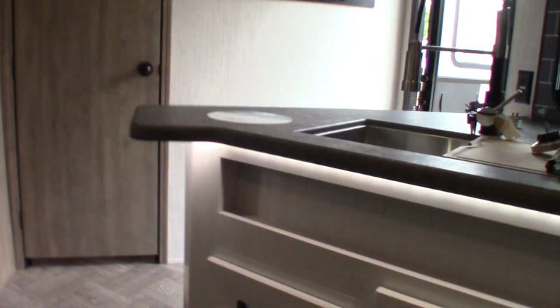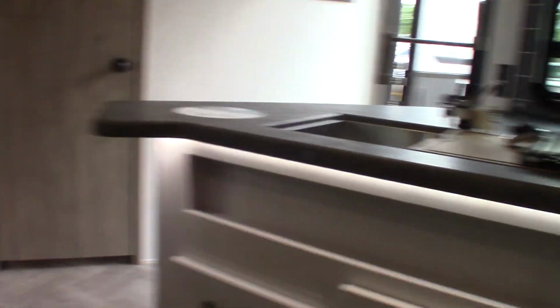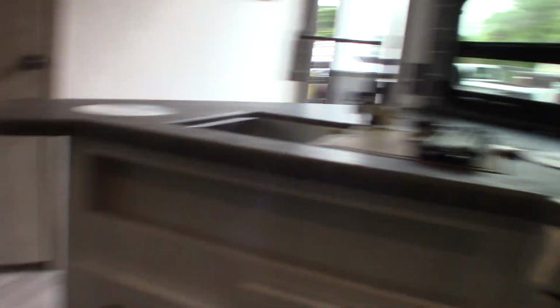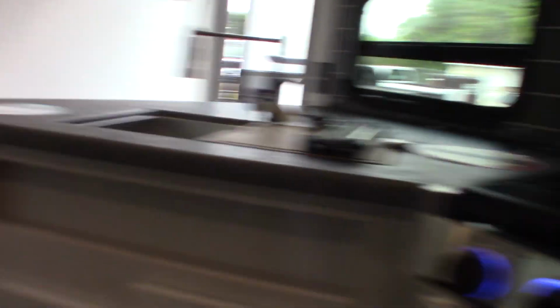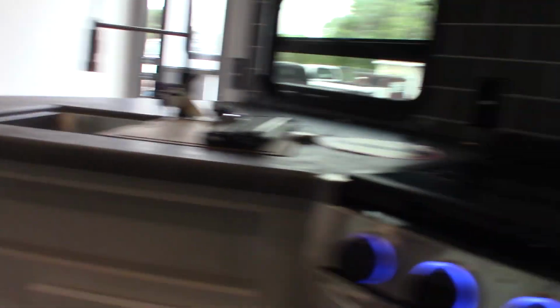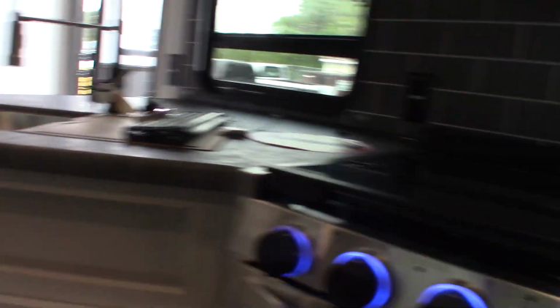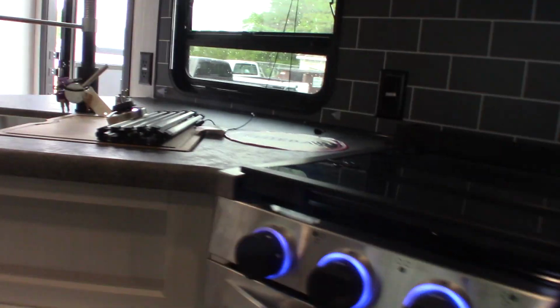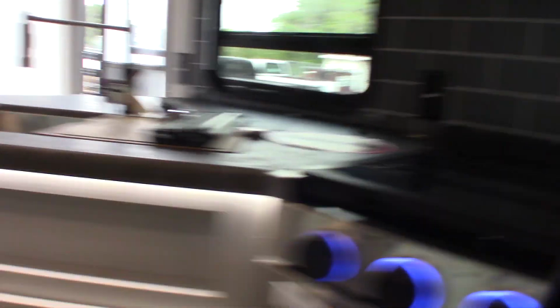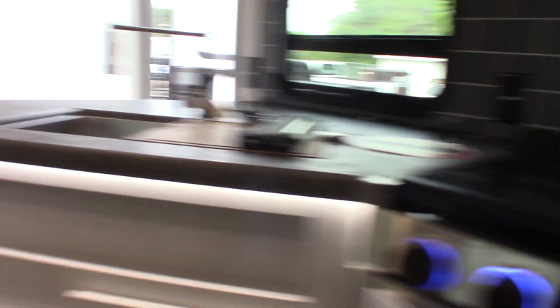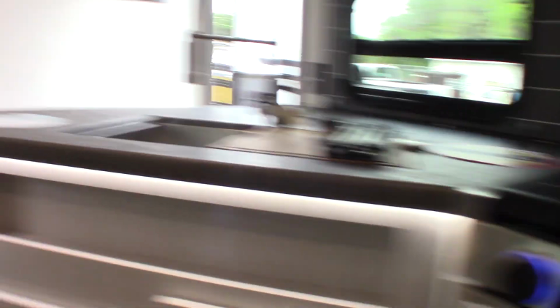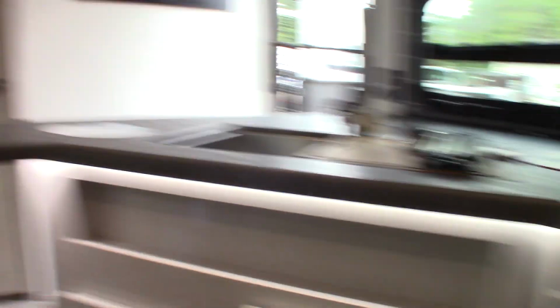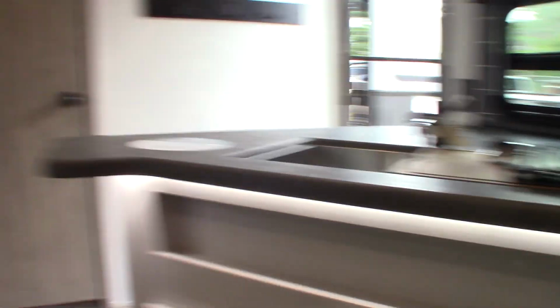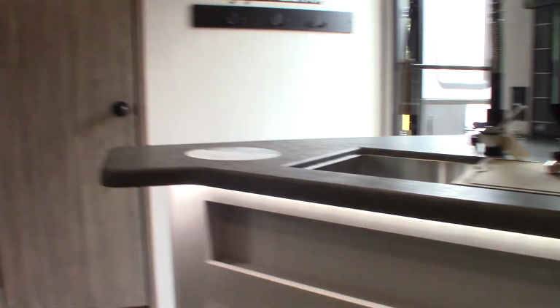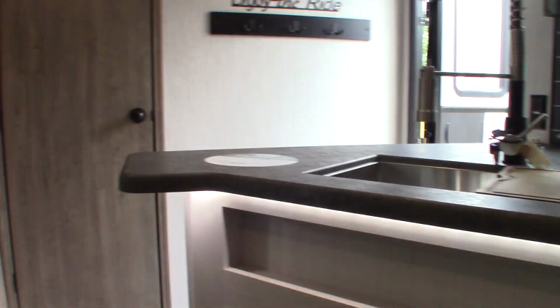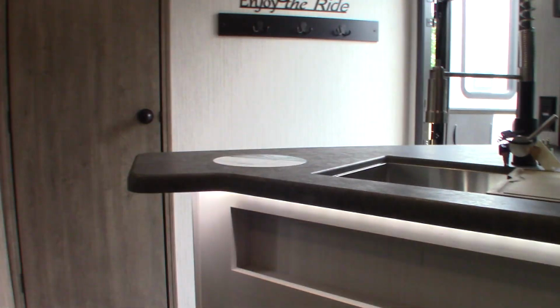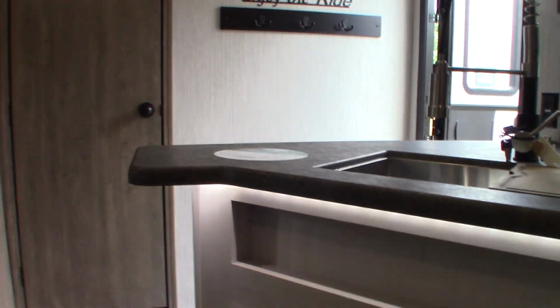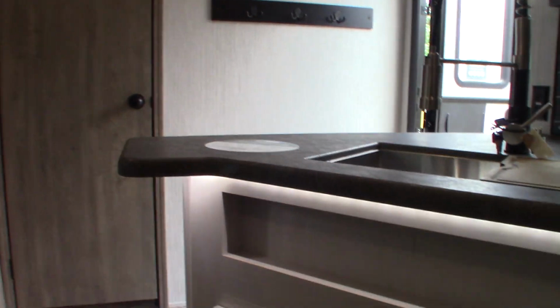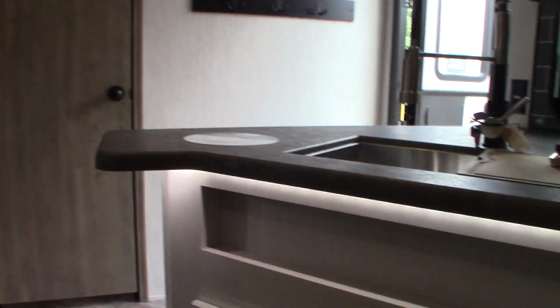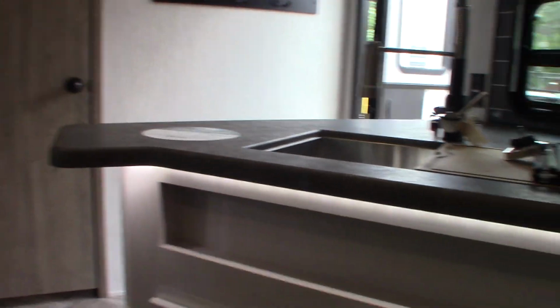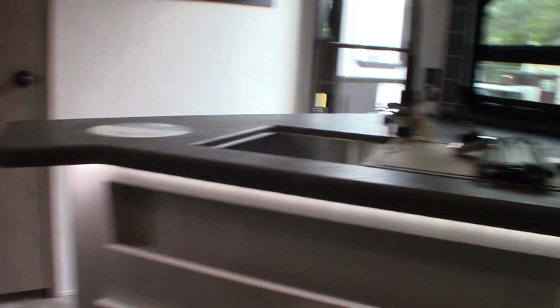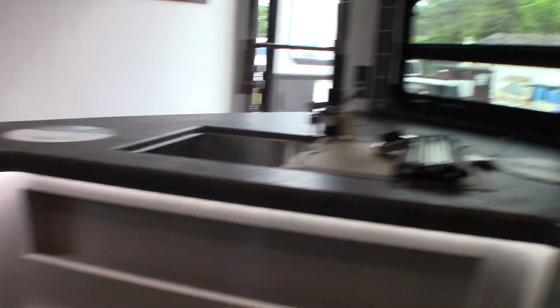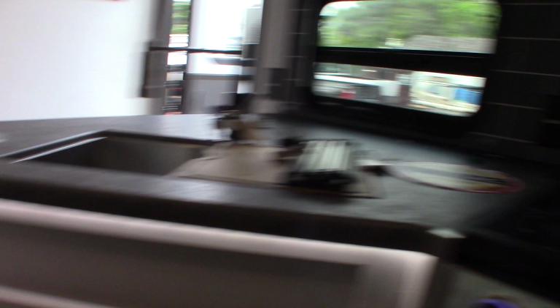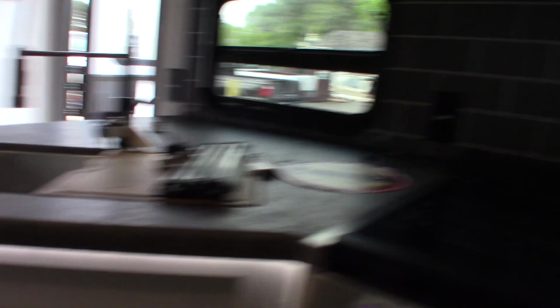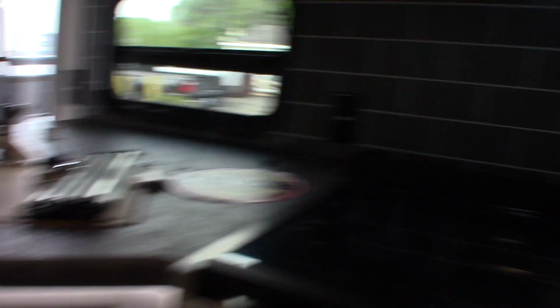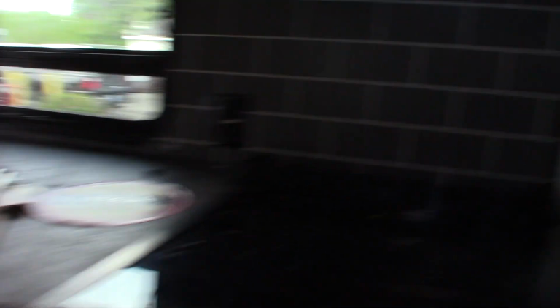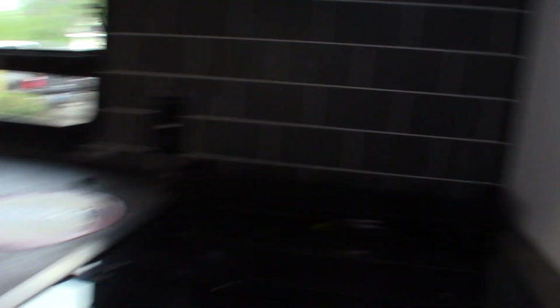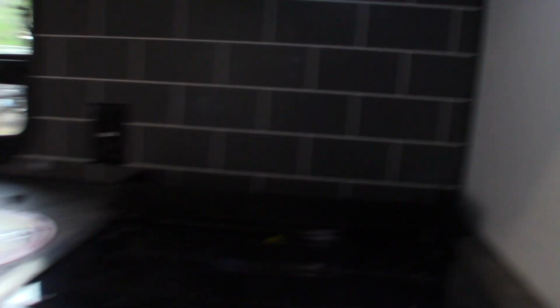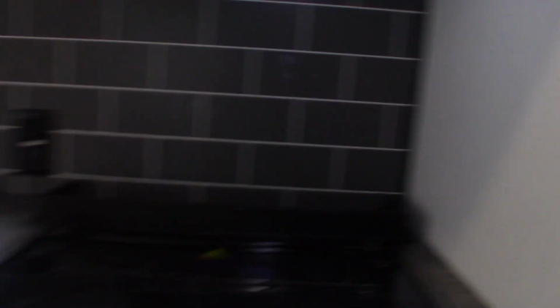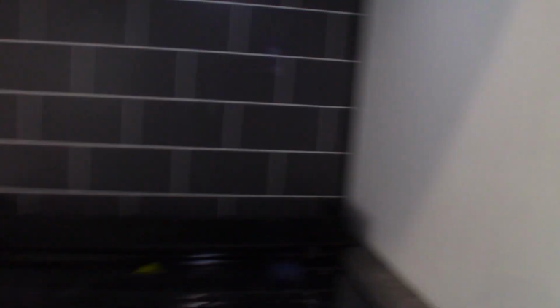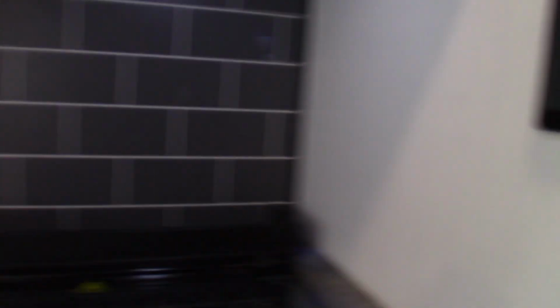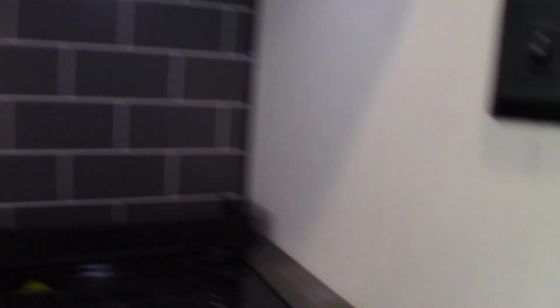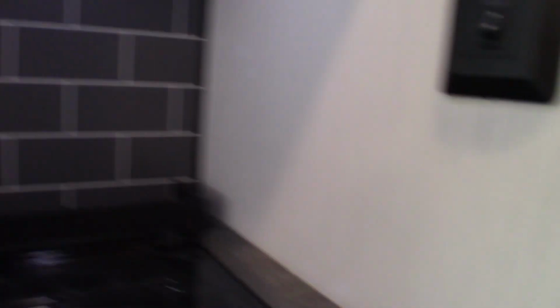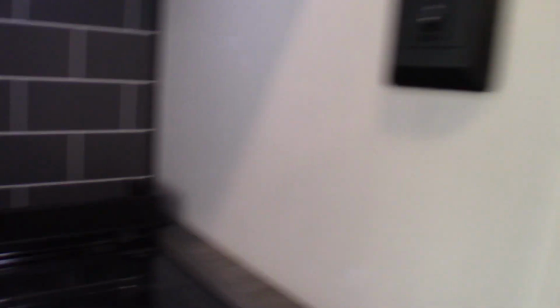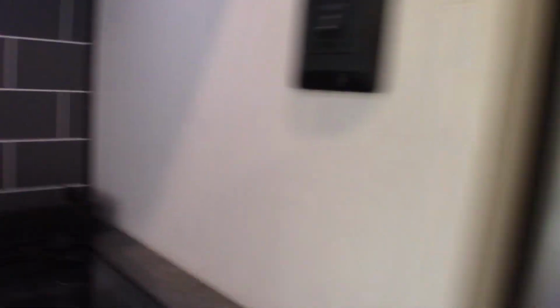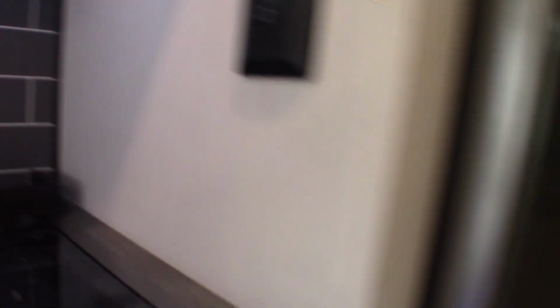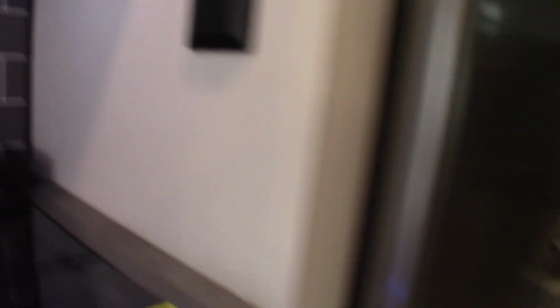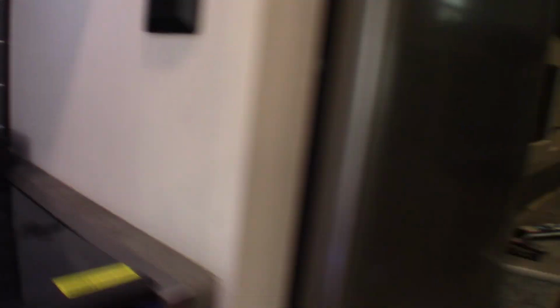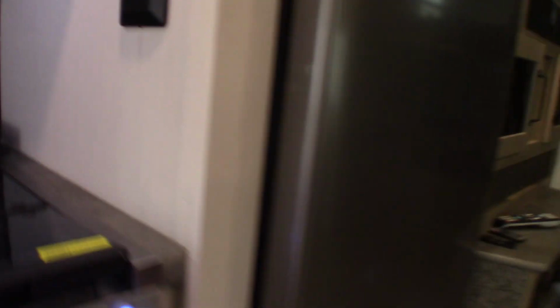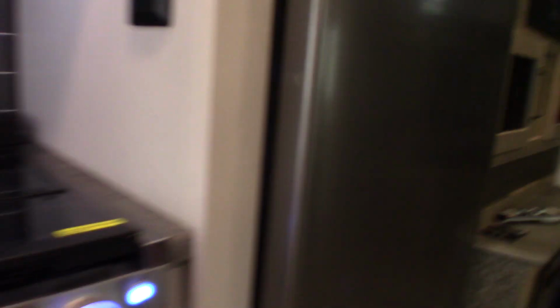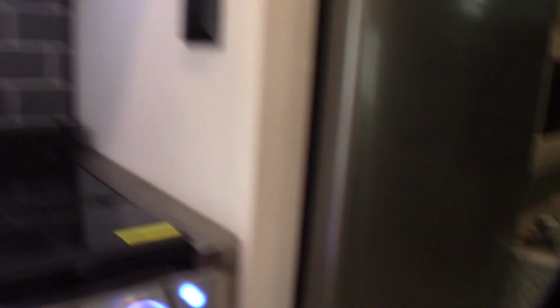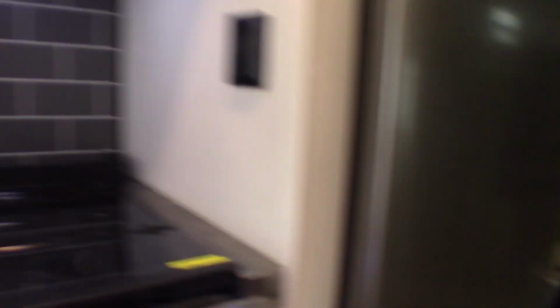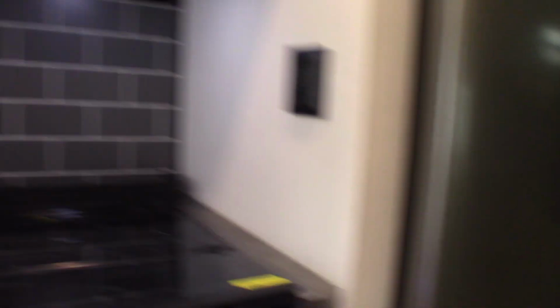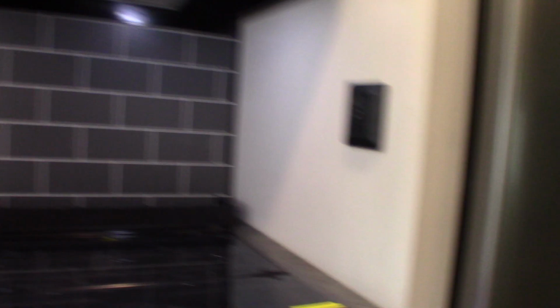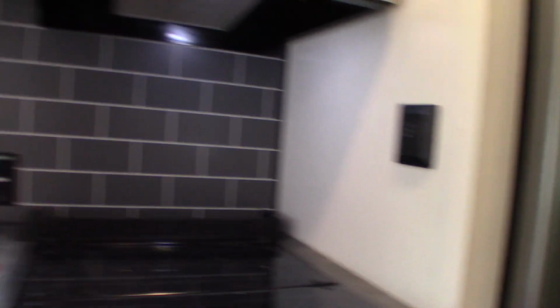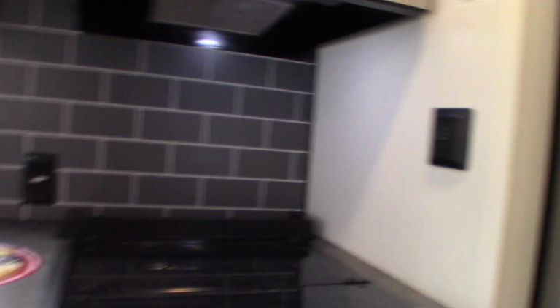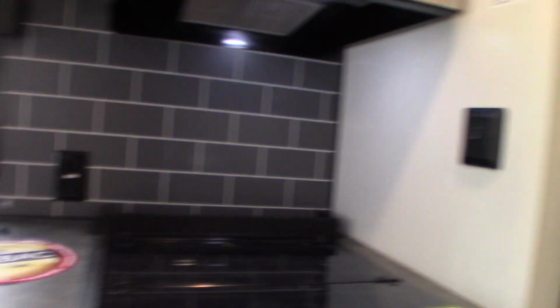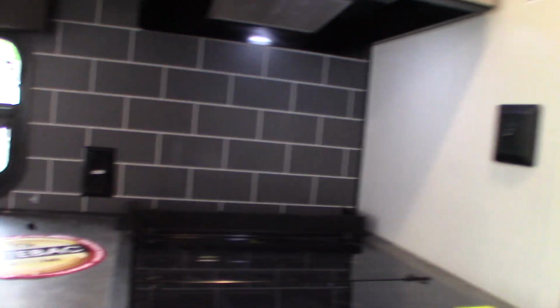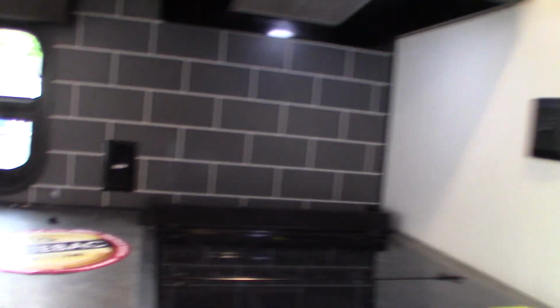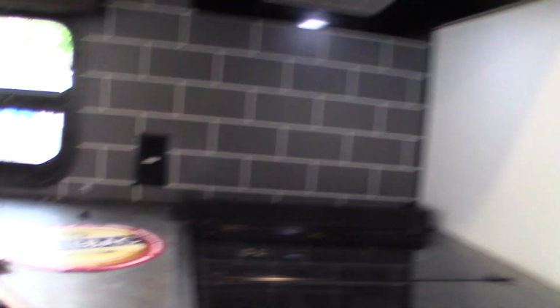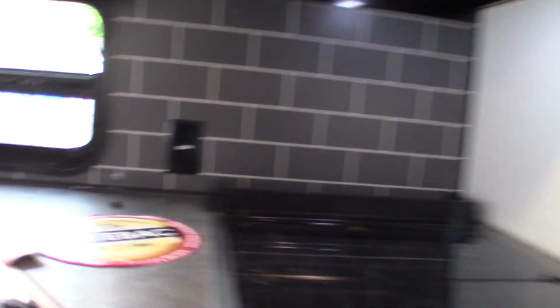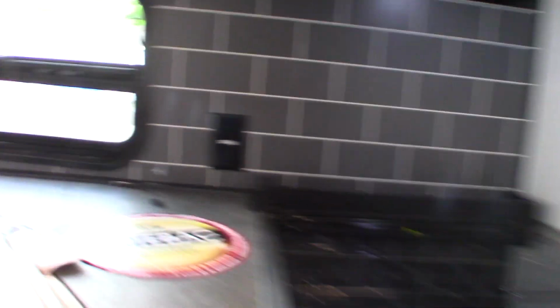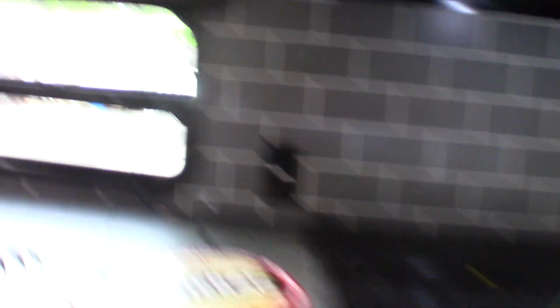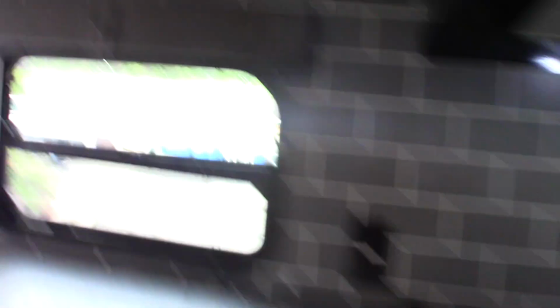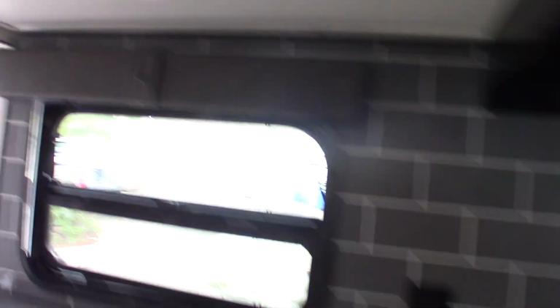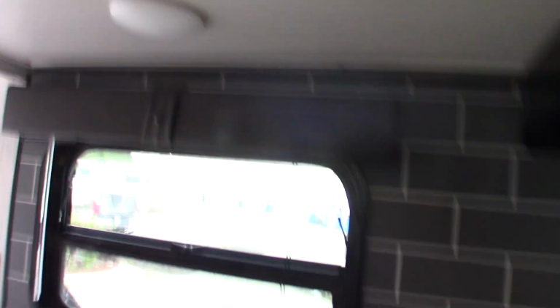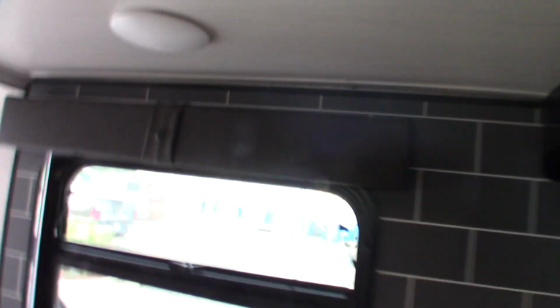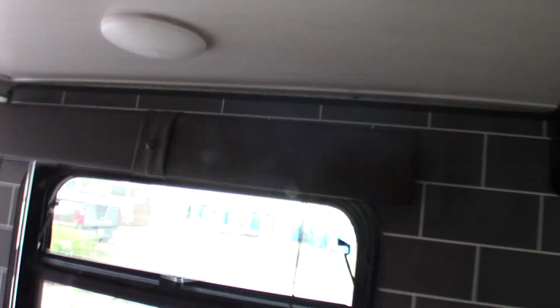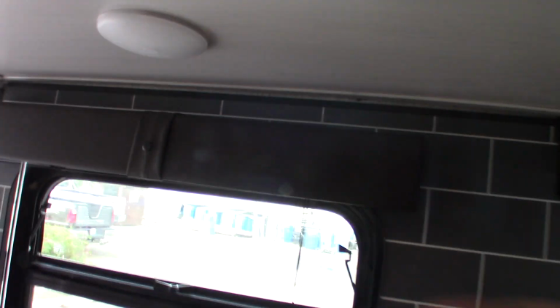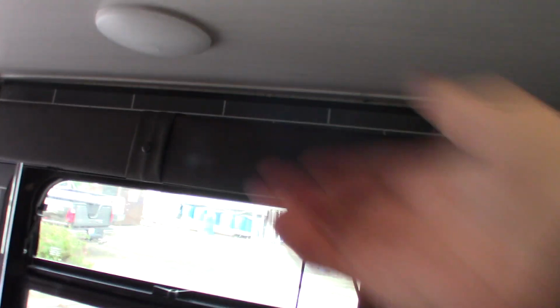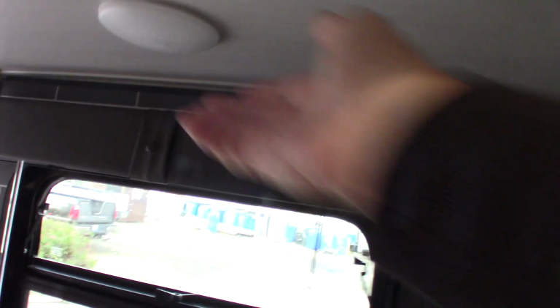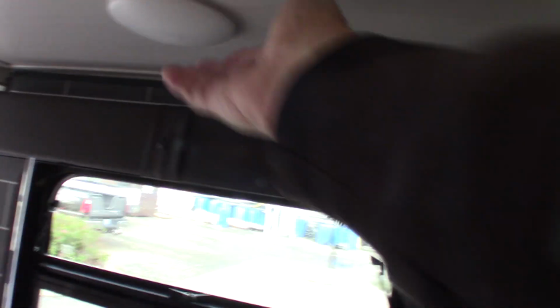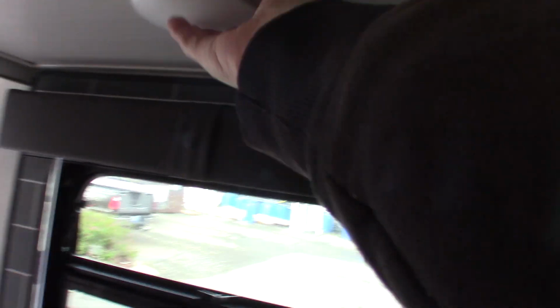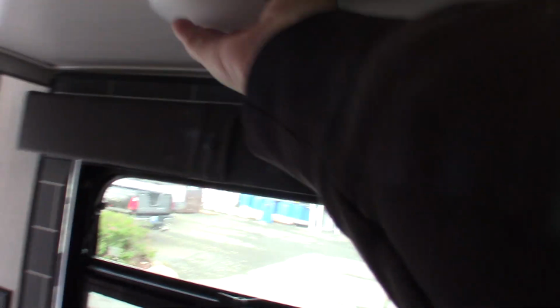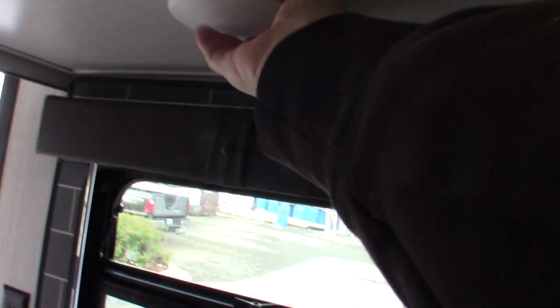This is a counter light here — that's the counter light switch. There's also another light here.